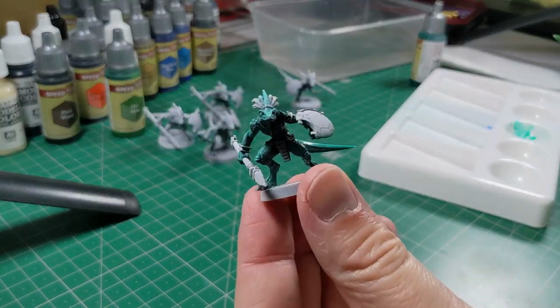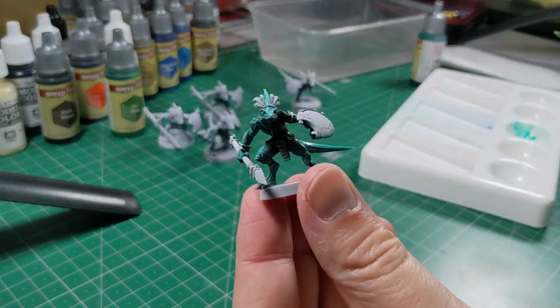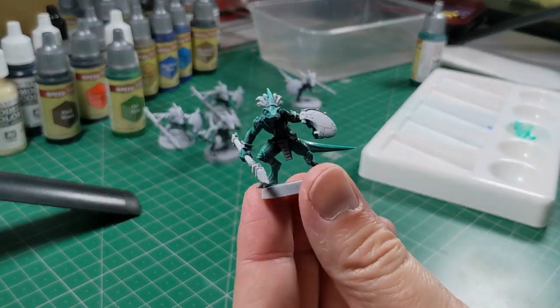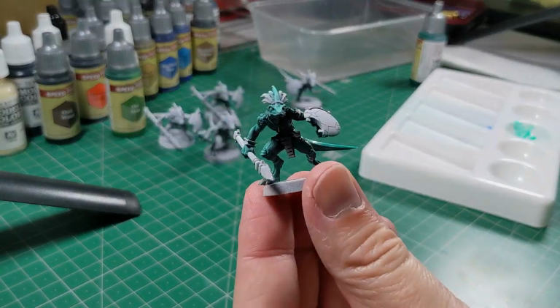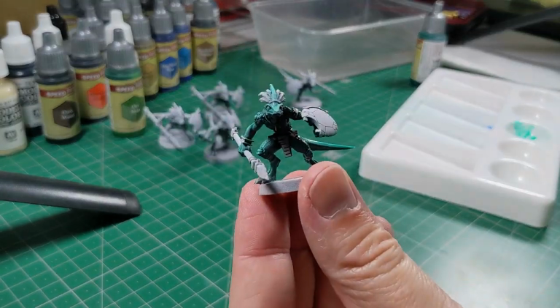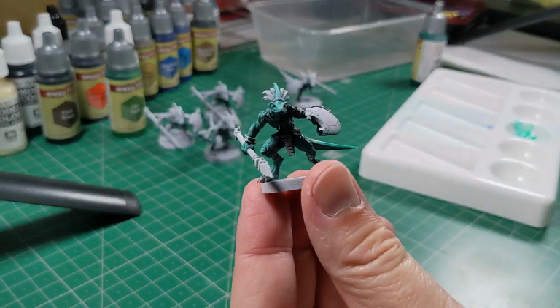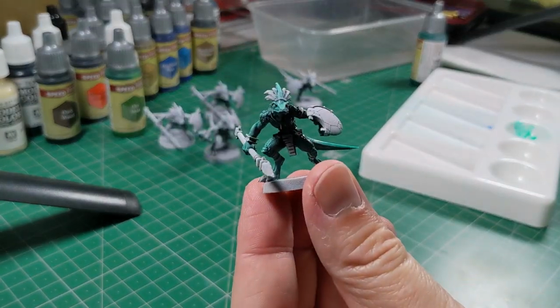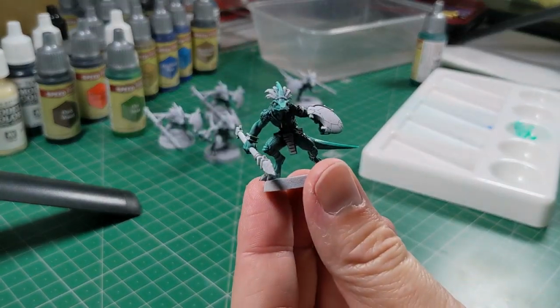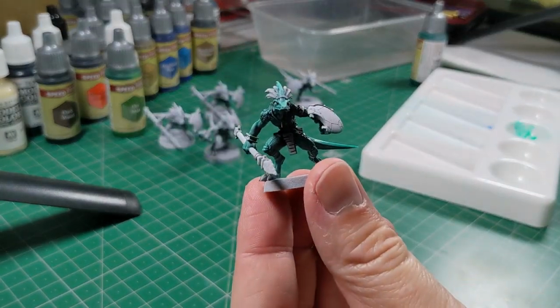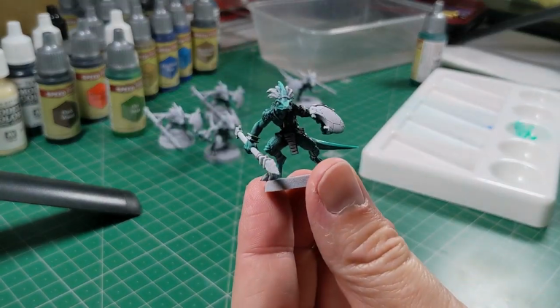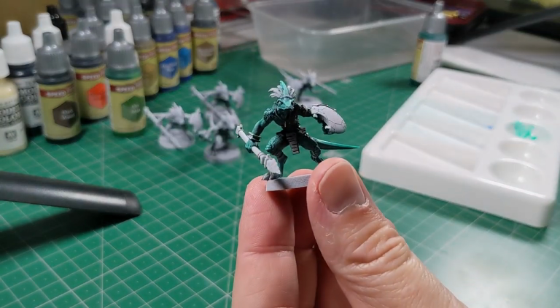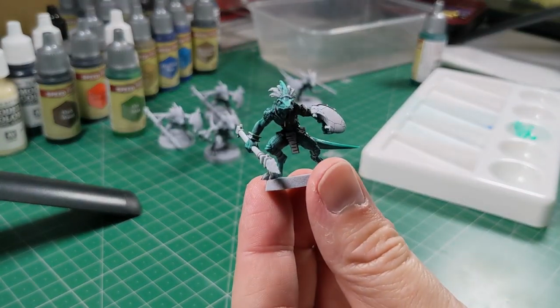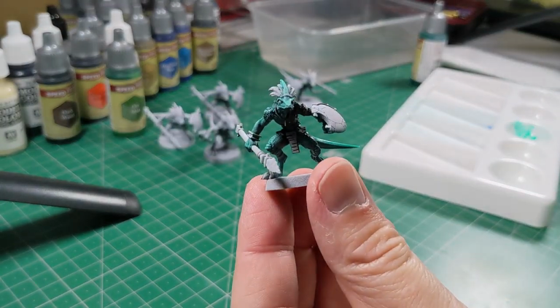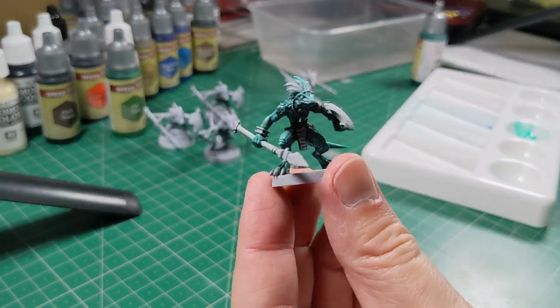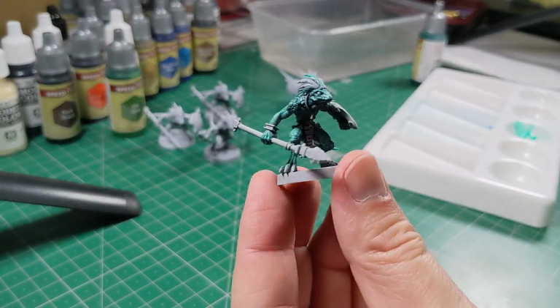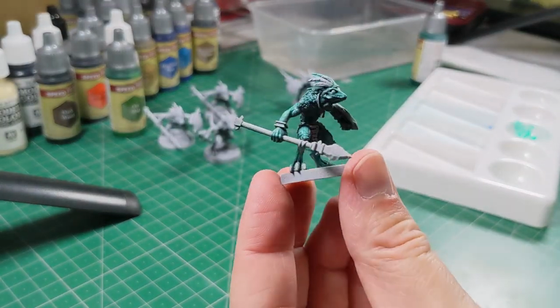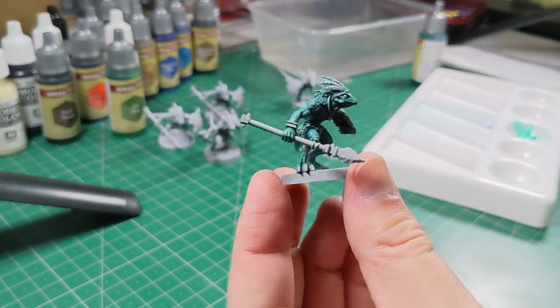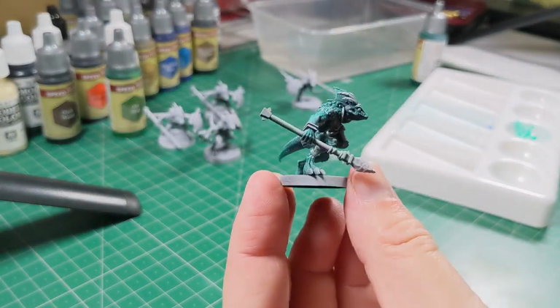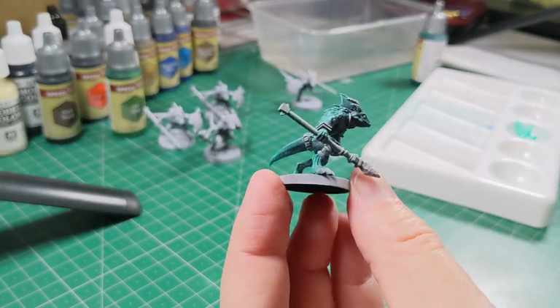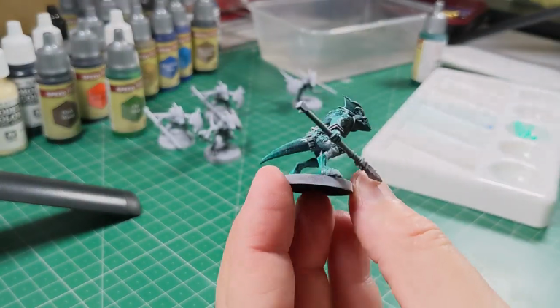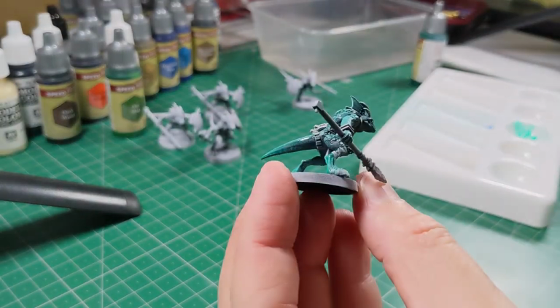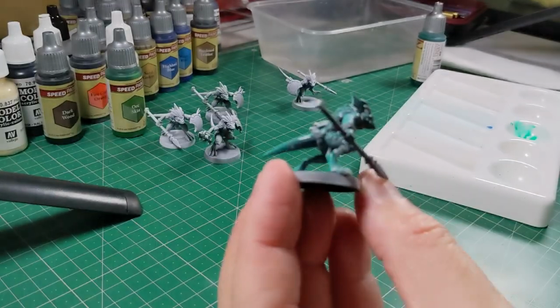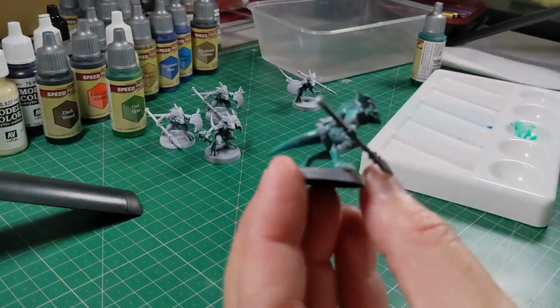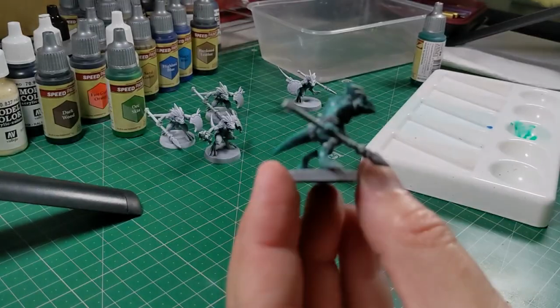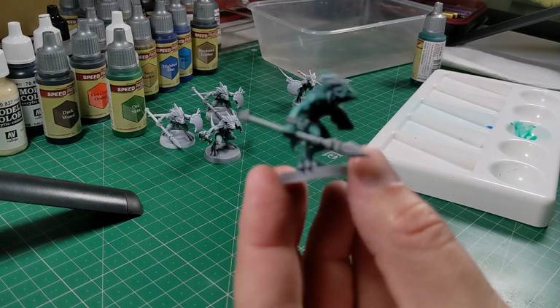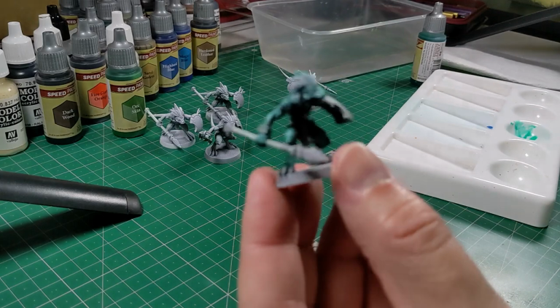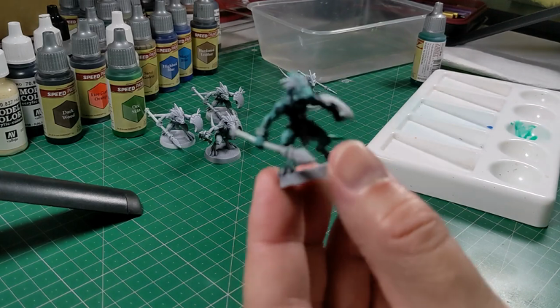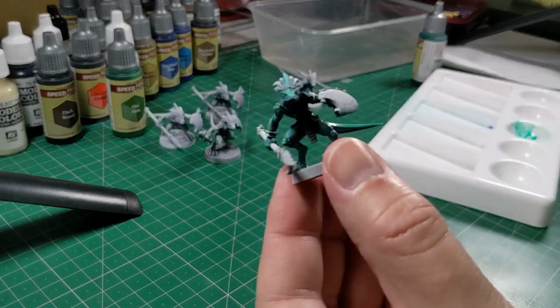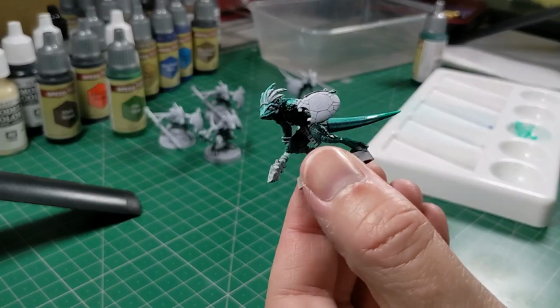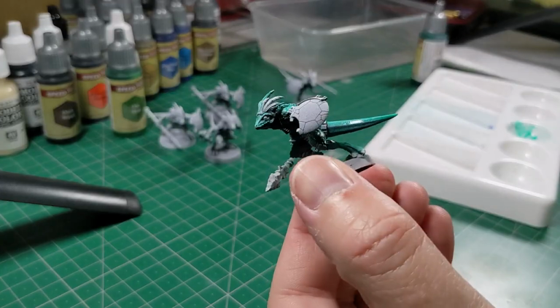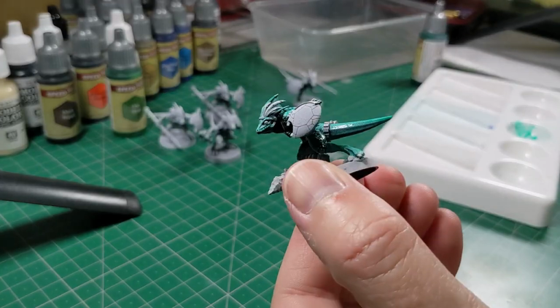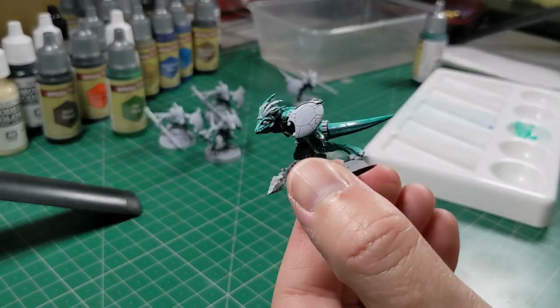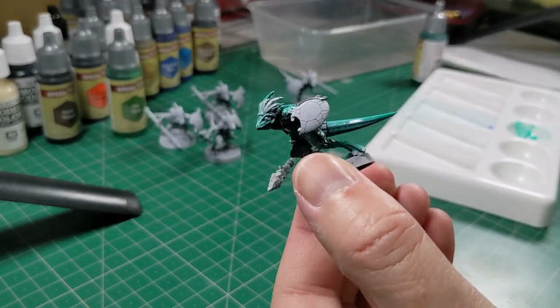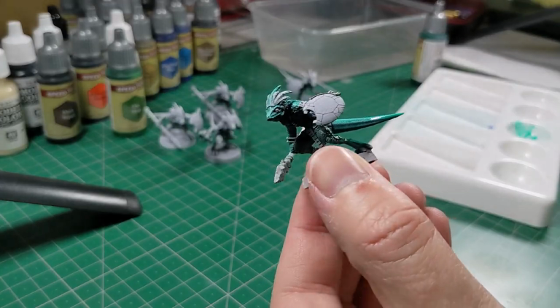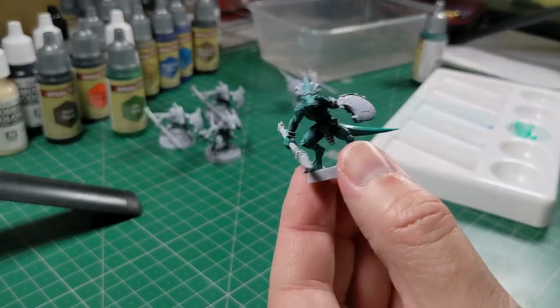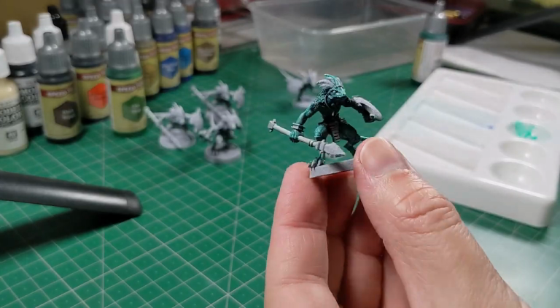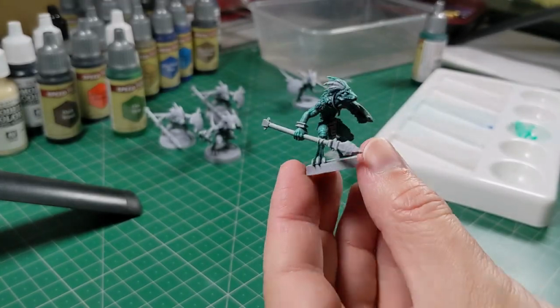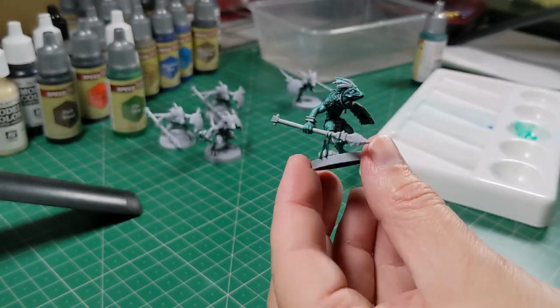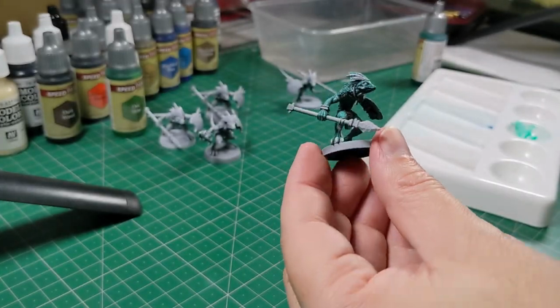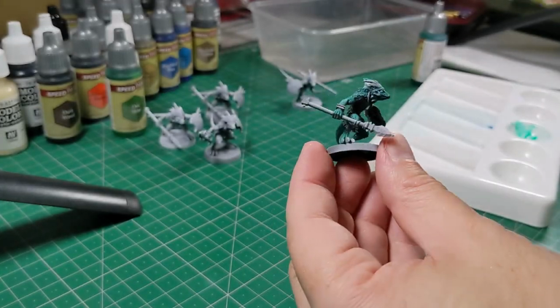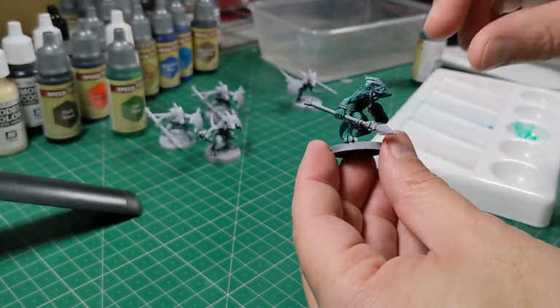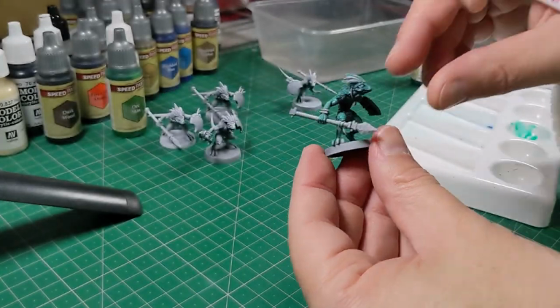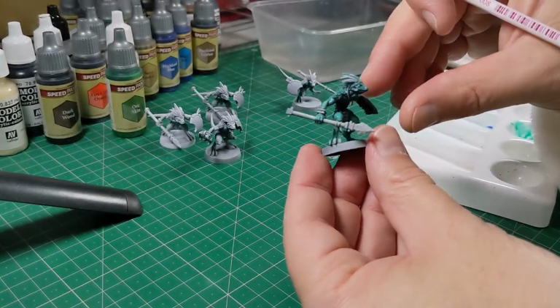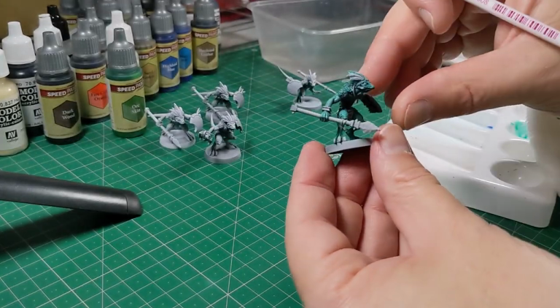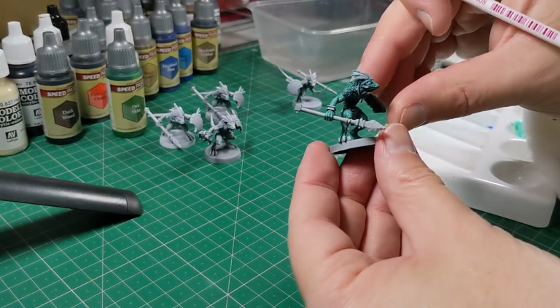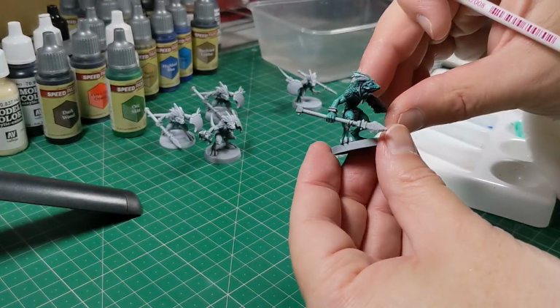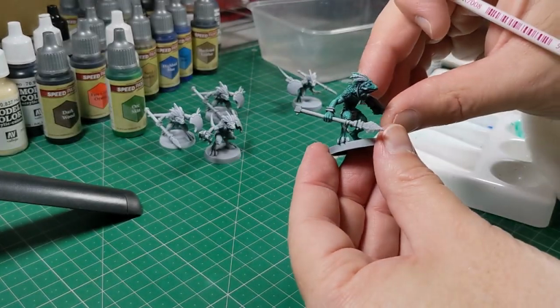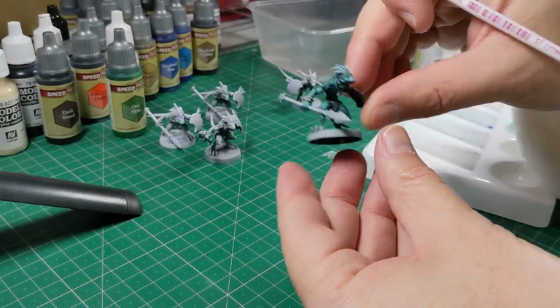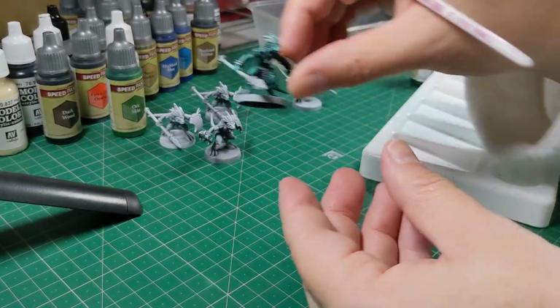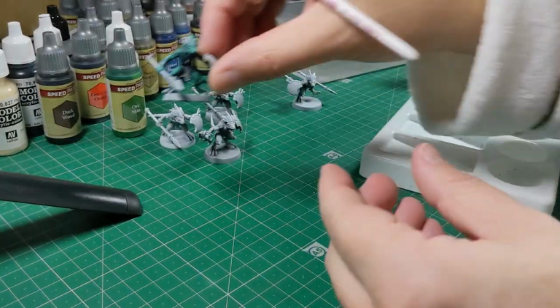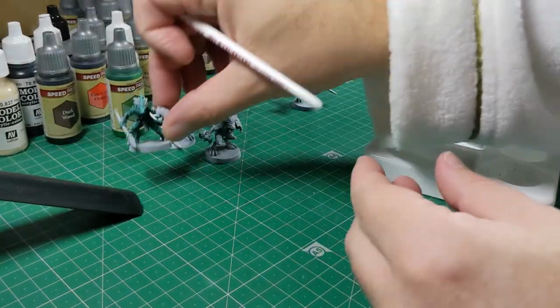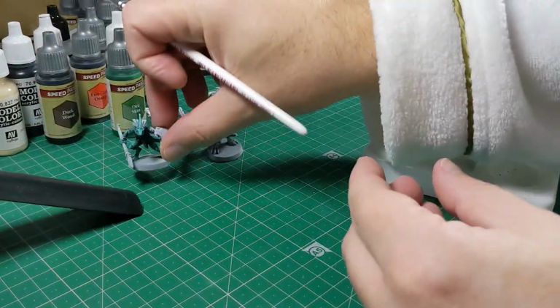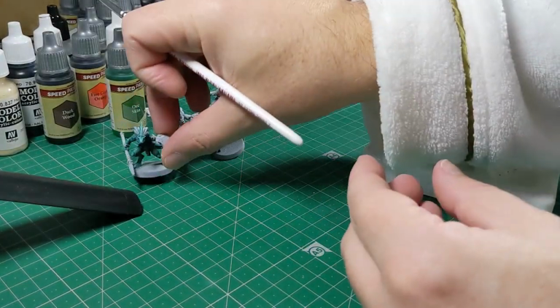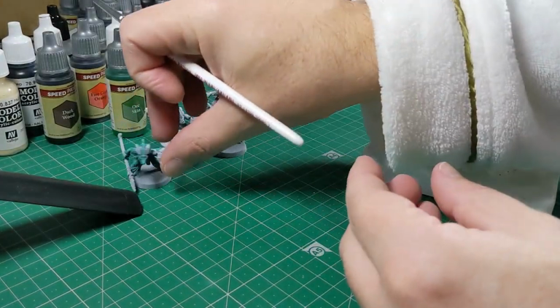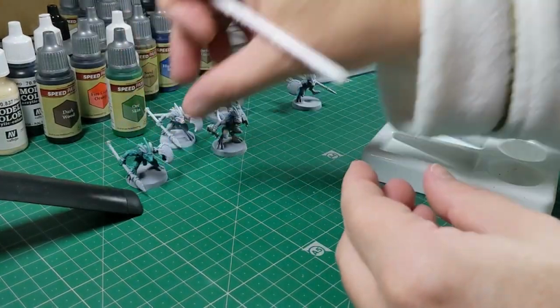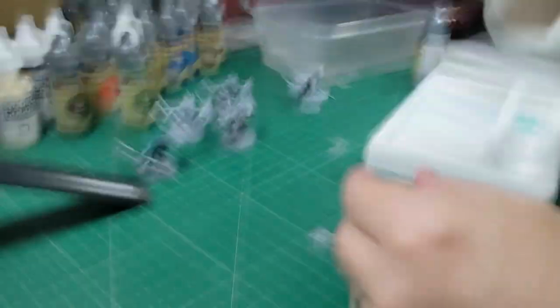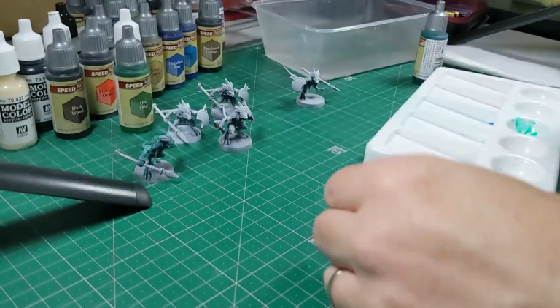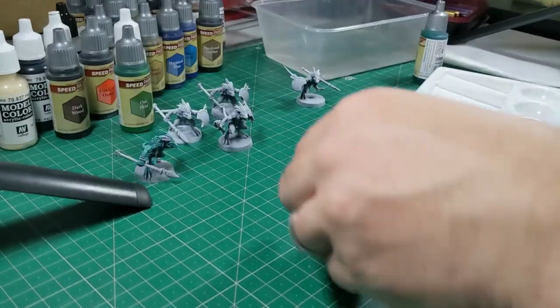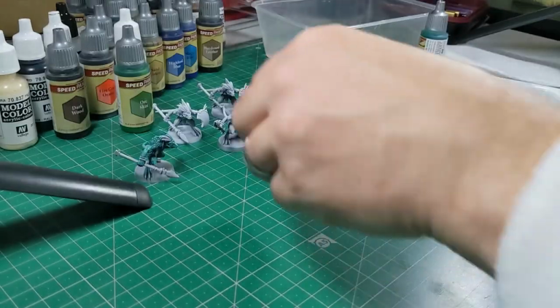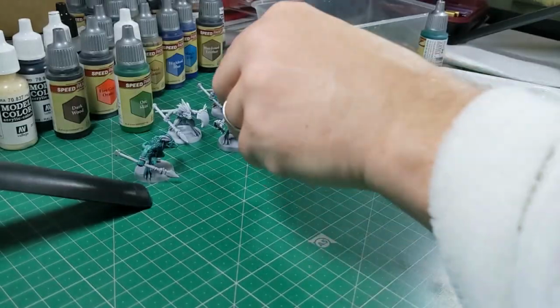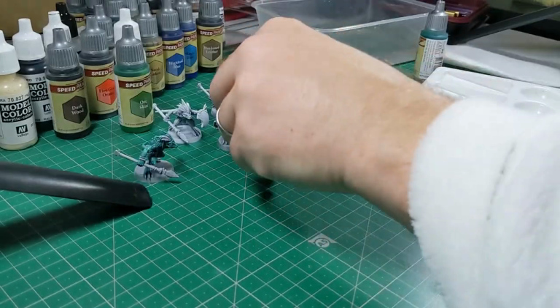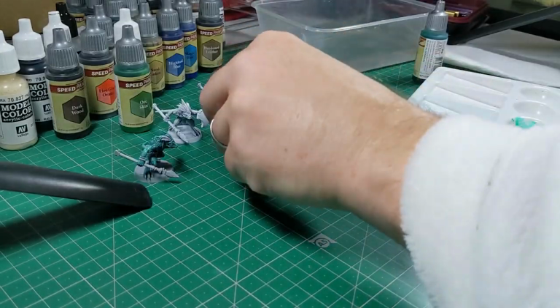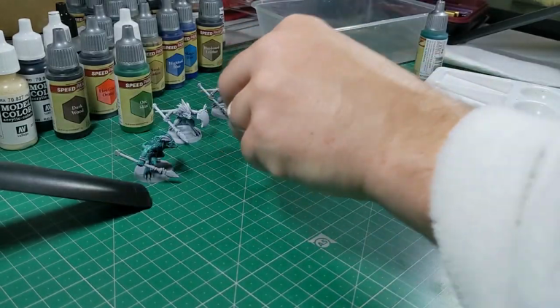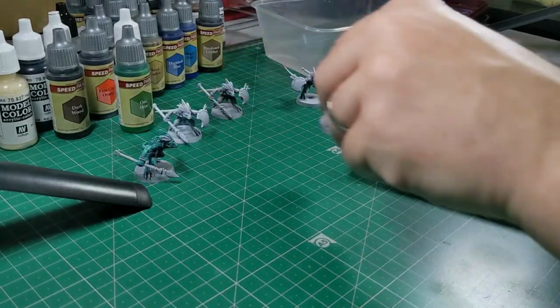That's the skin finished on the first one — looking good. The speed paint is really picking out the texture on the skin.